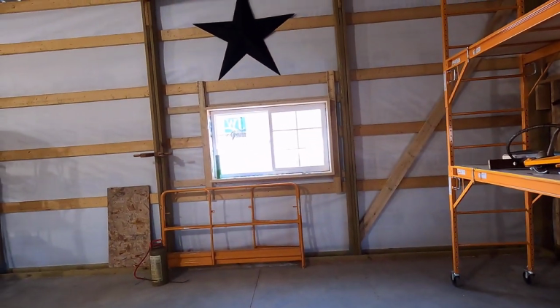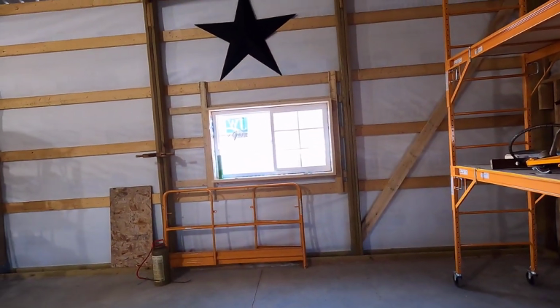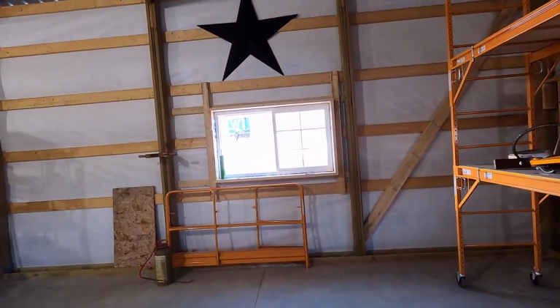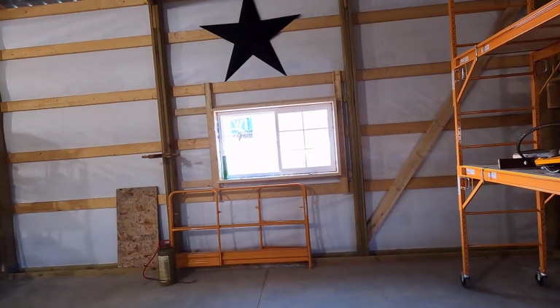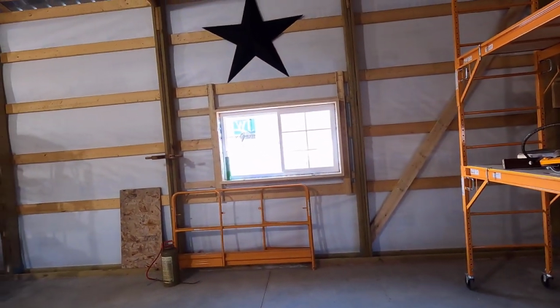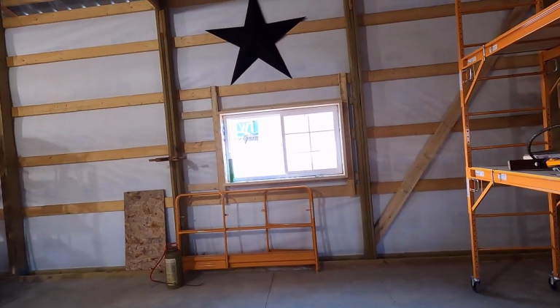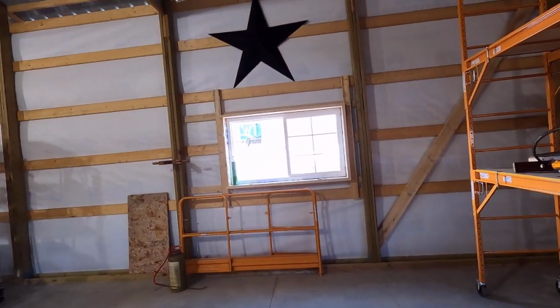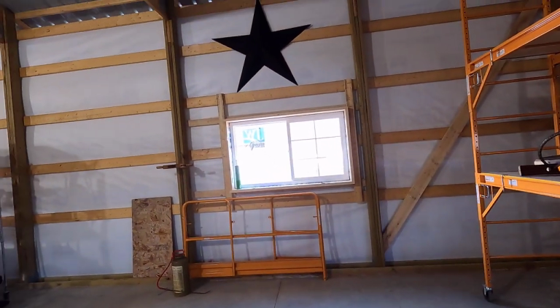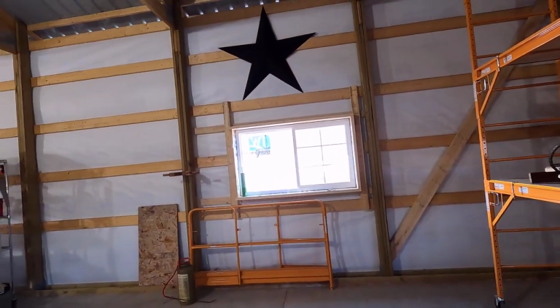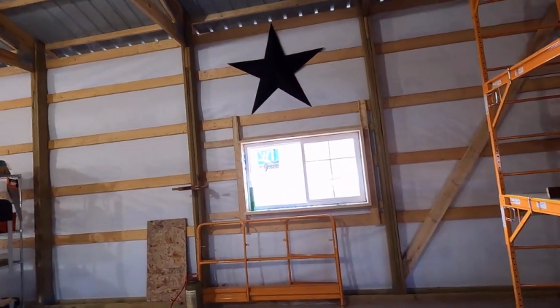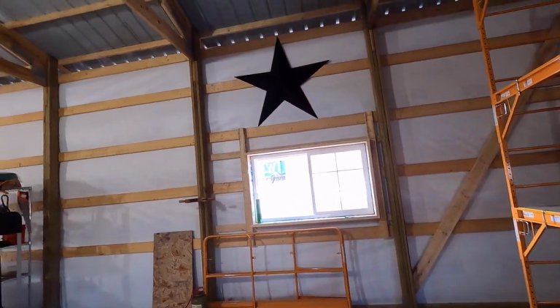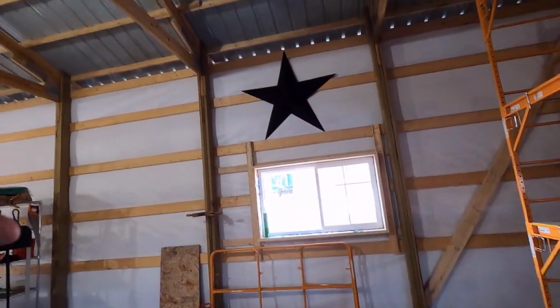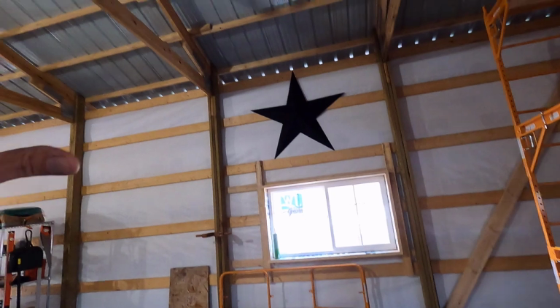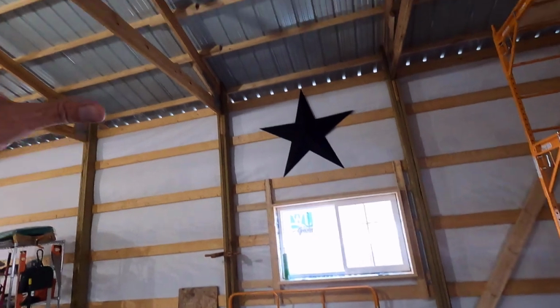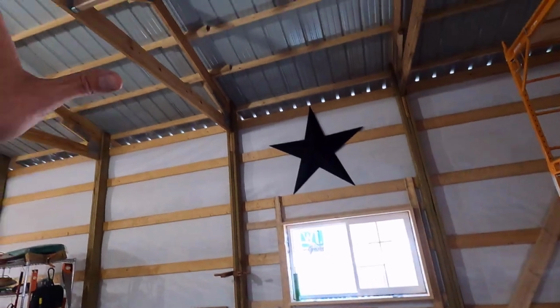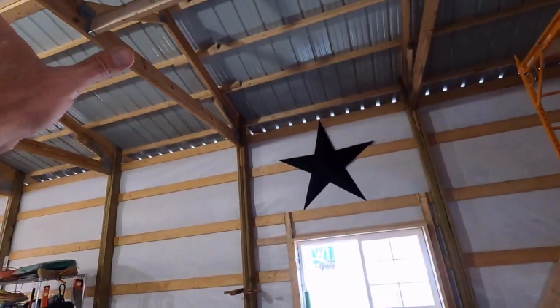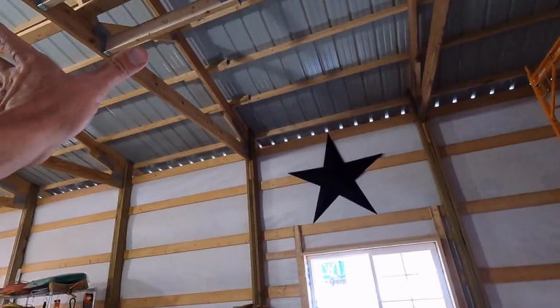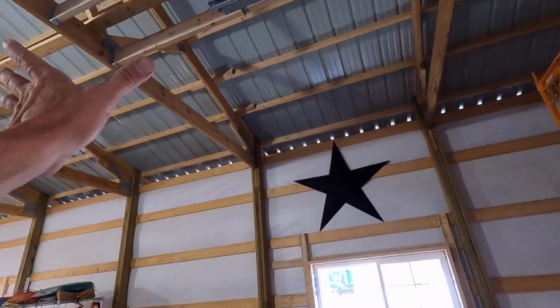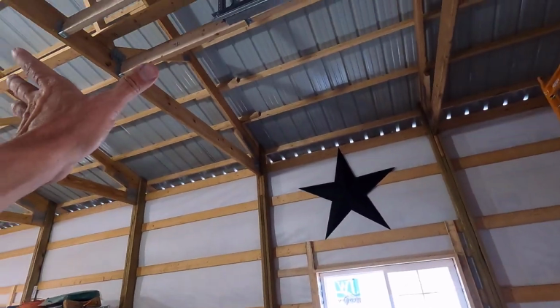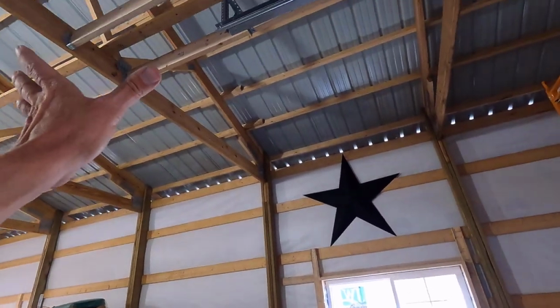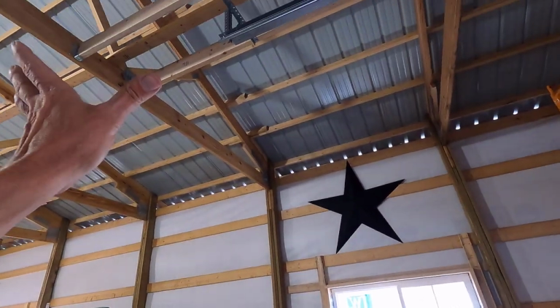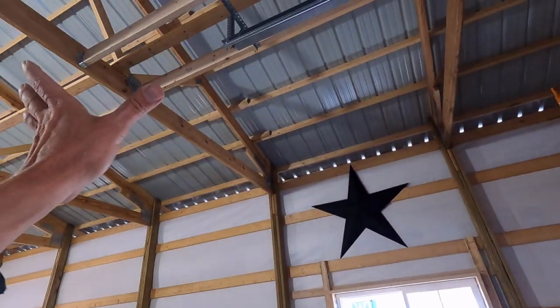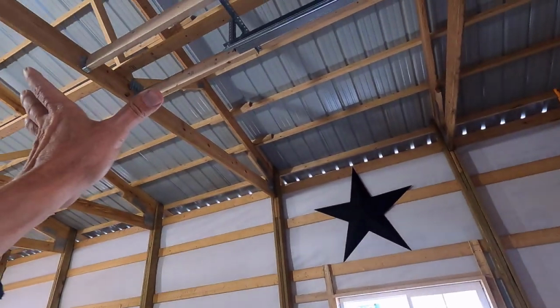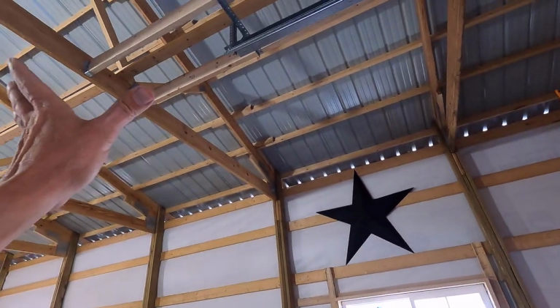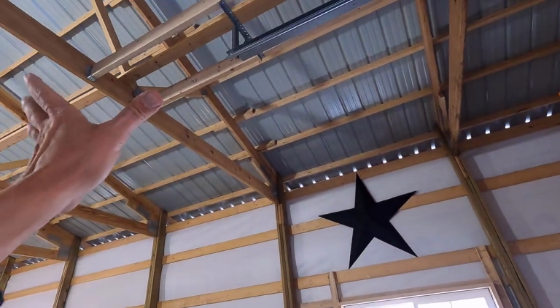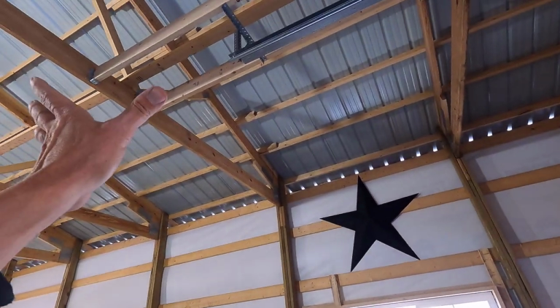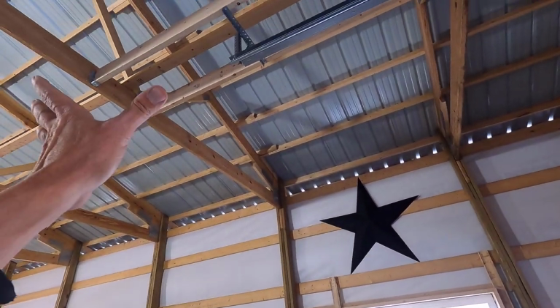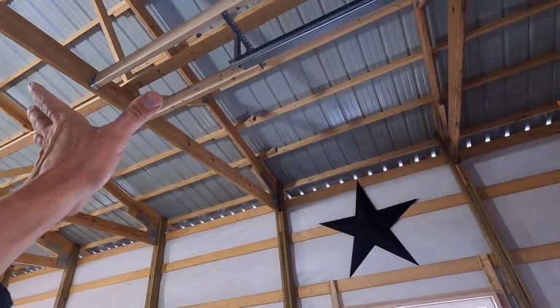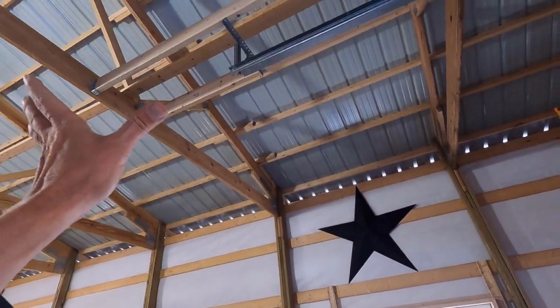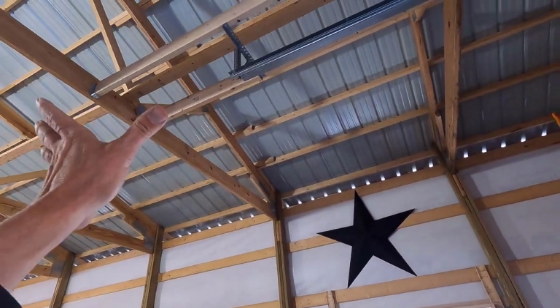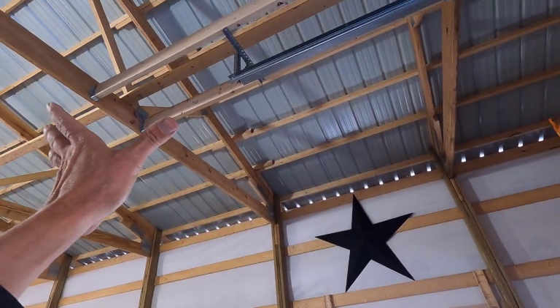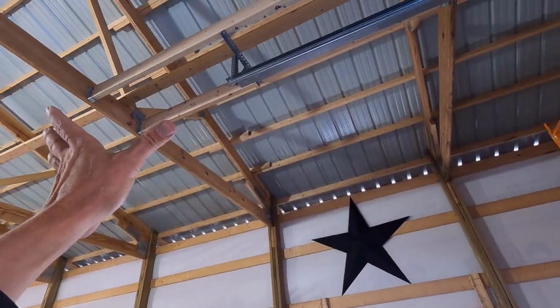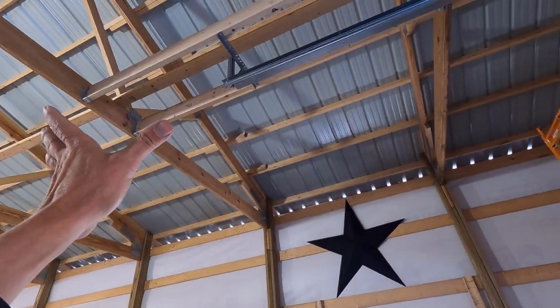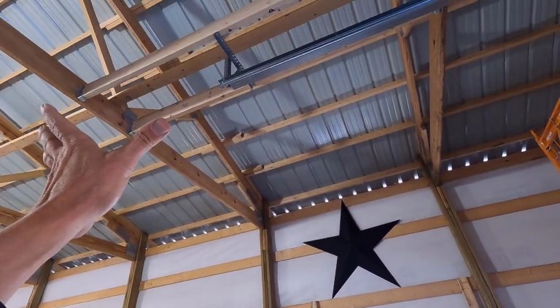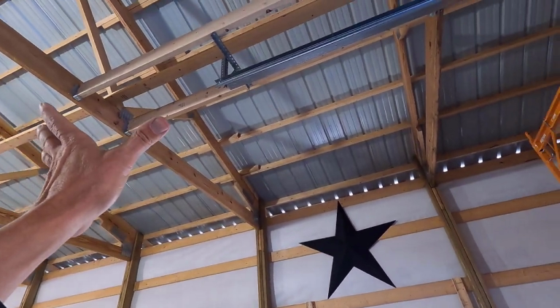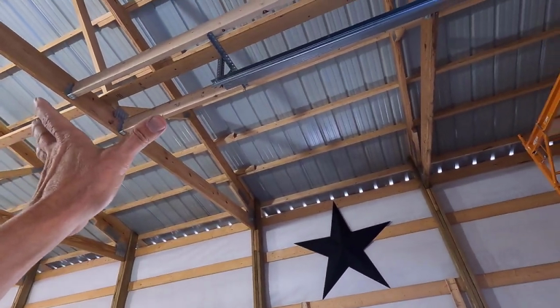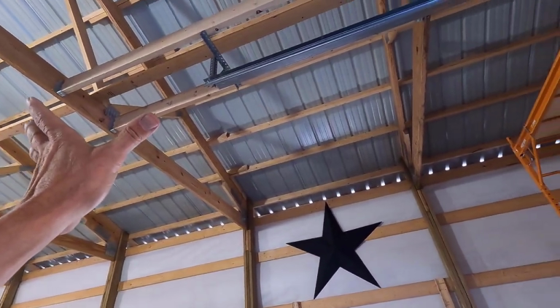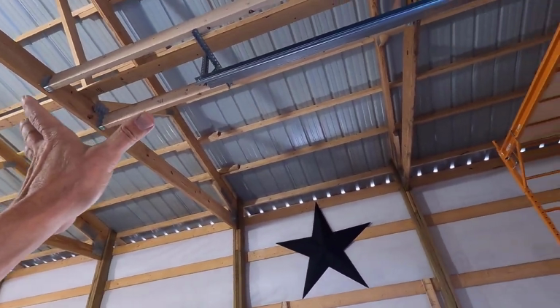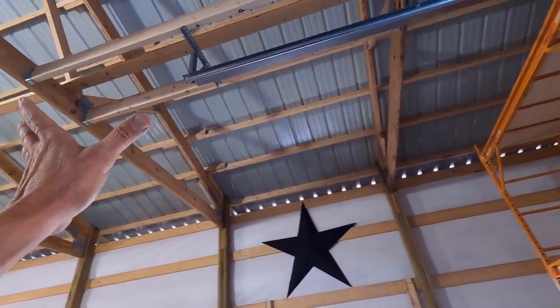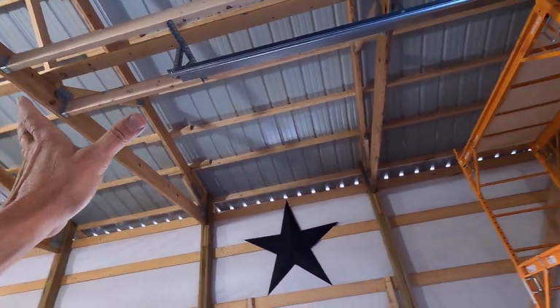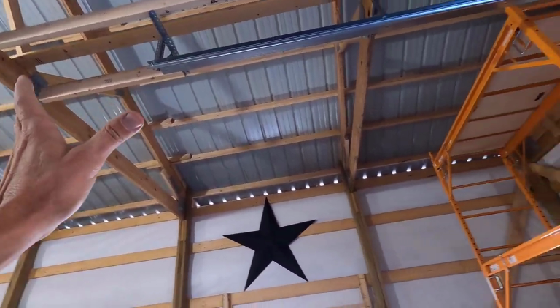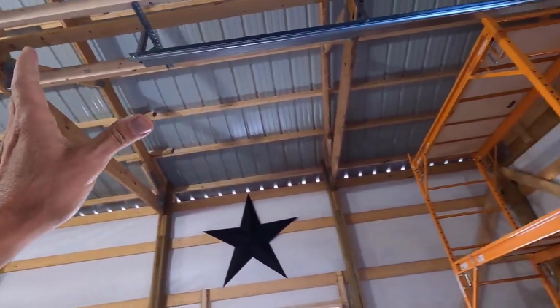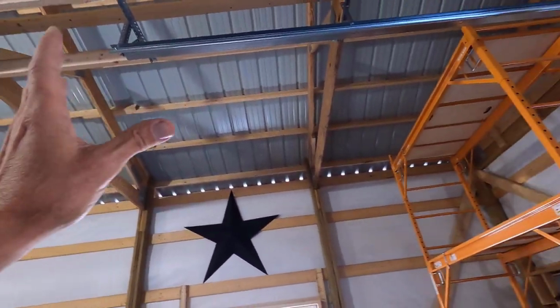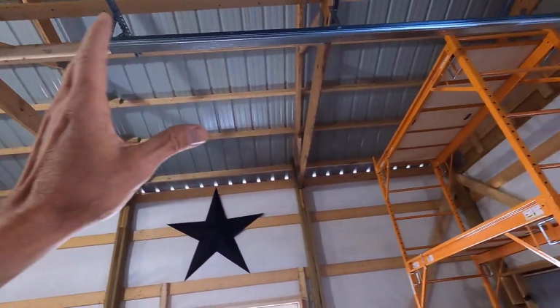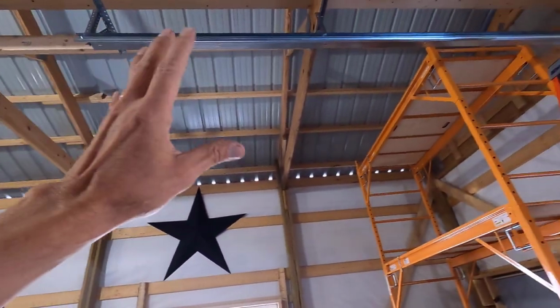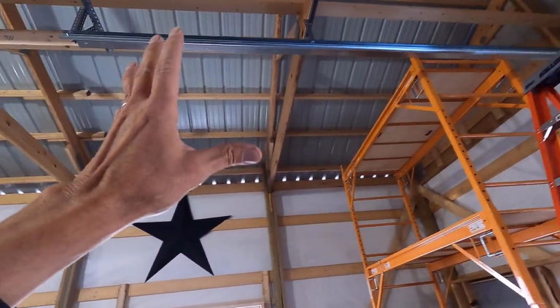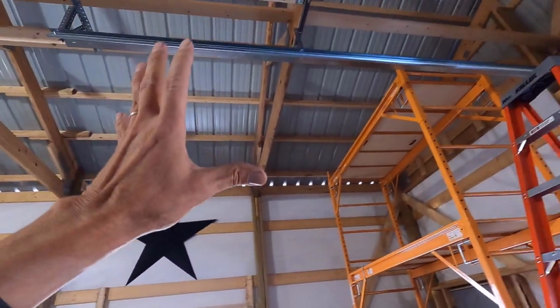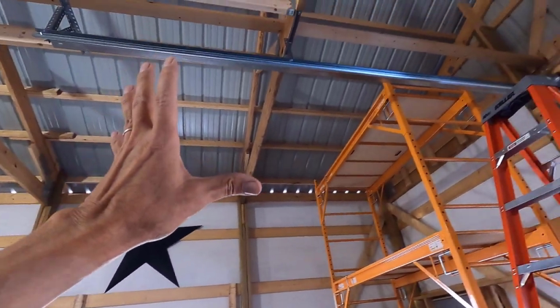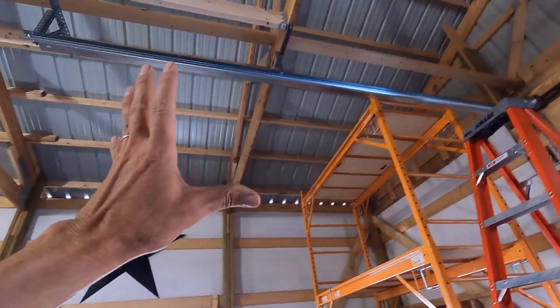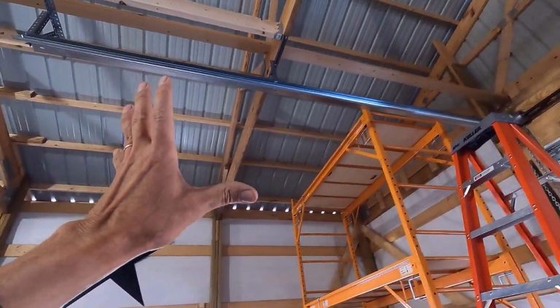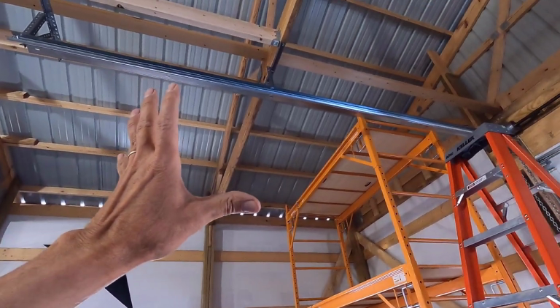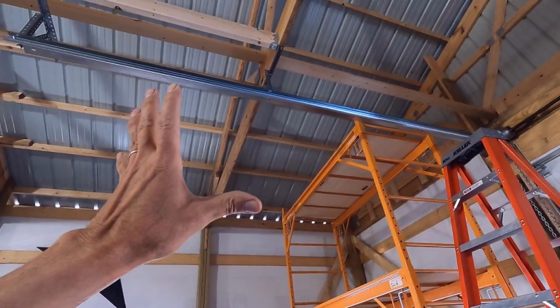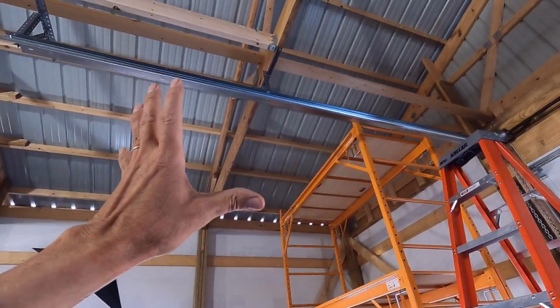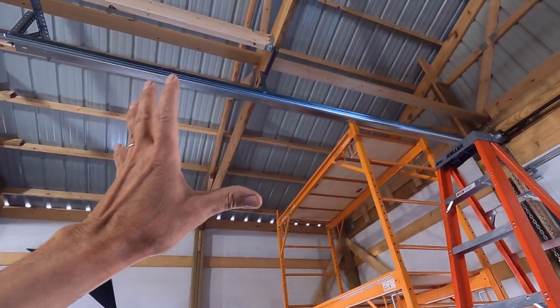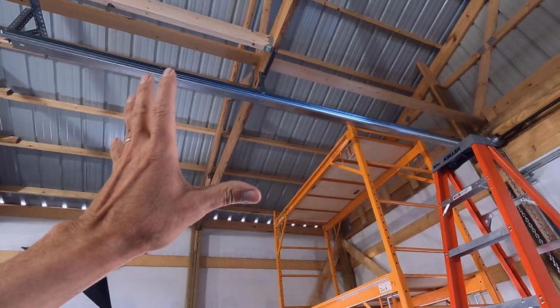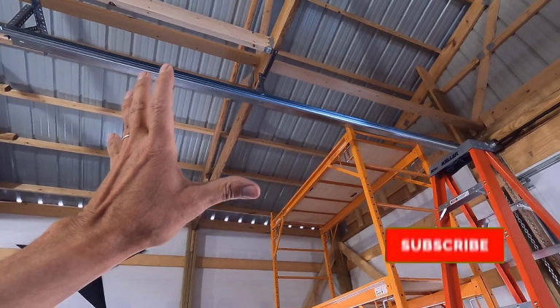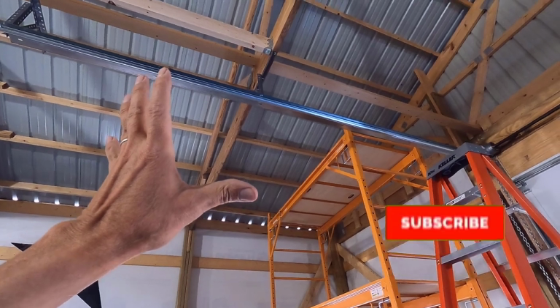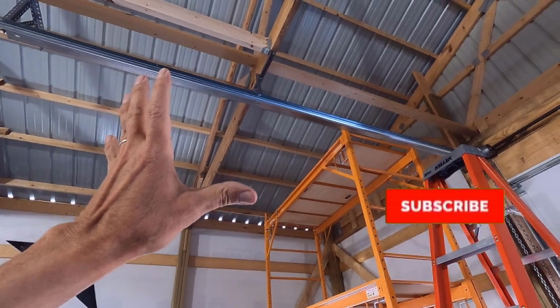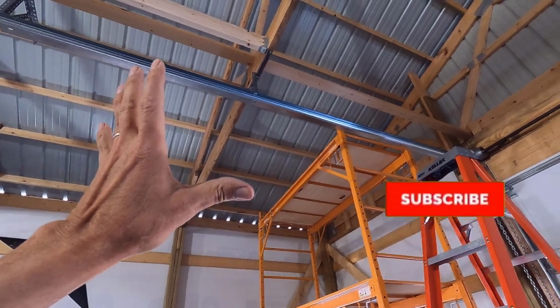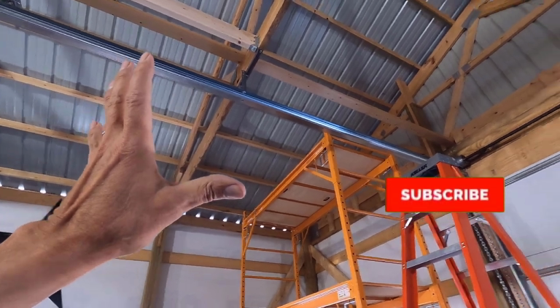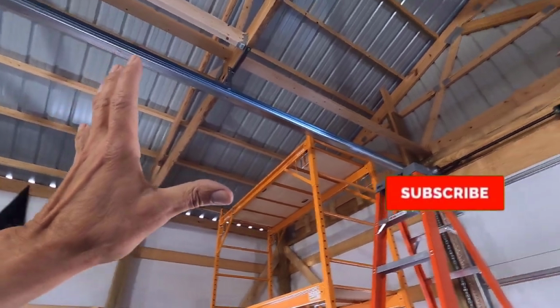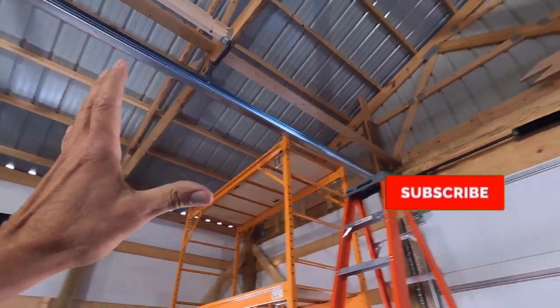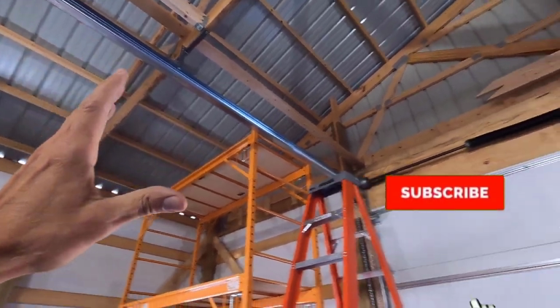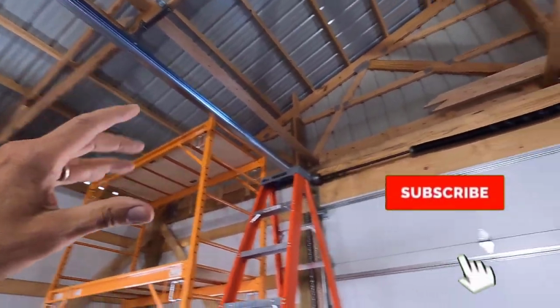It's about 30 degrees out there, and we have sun shining on the roof, so it should be toasty warm up there.